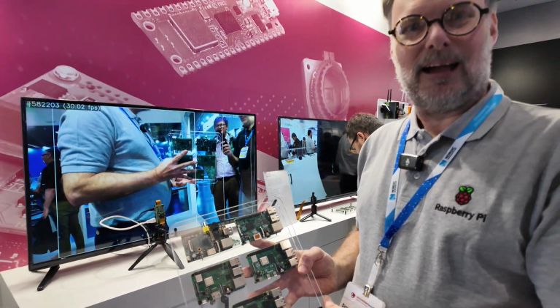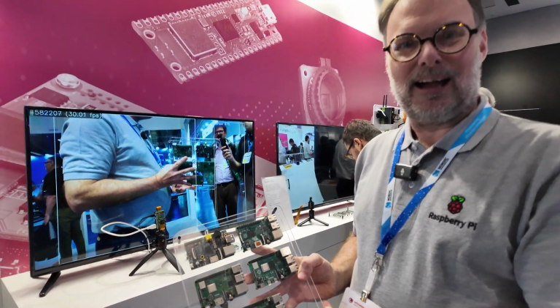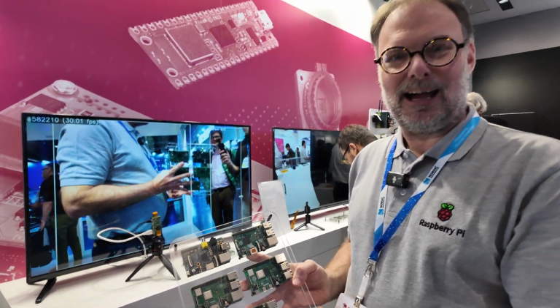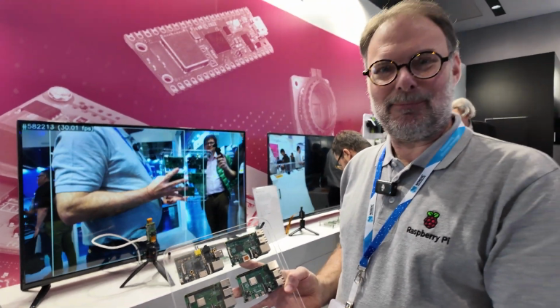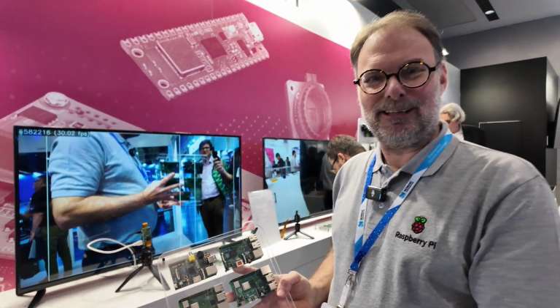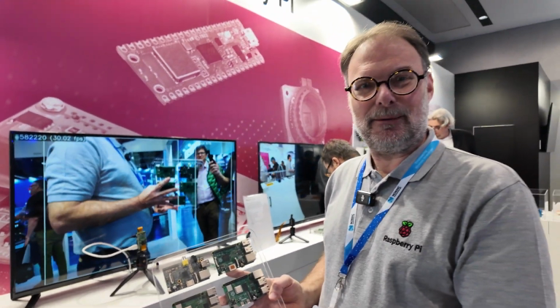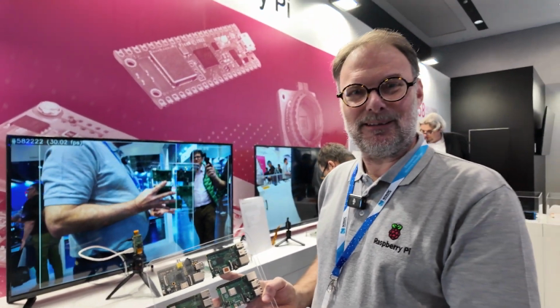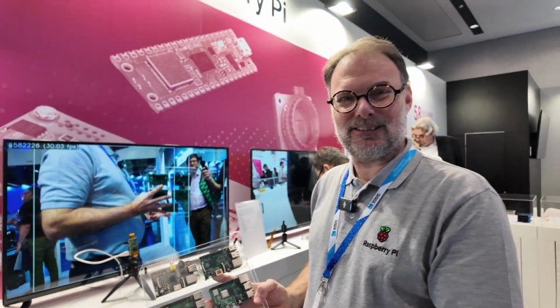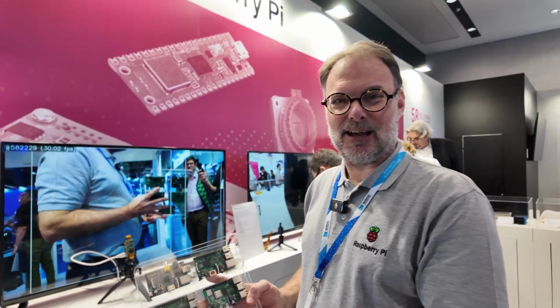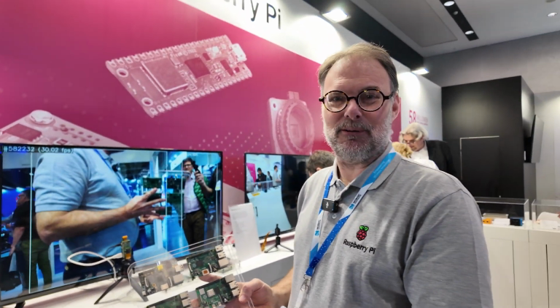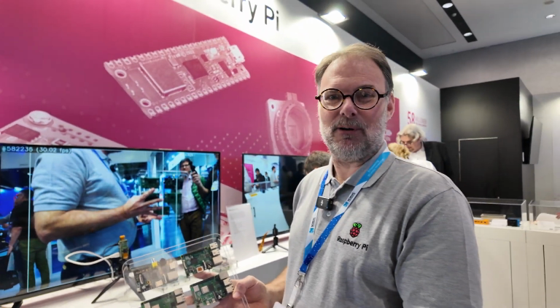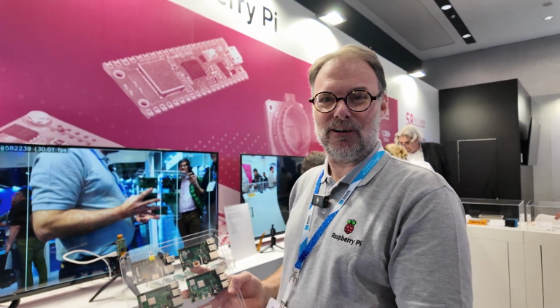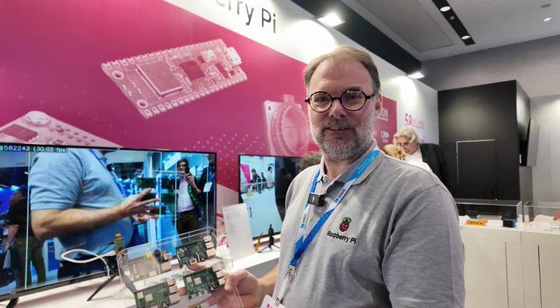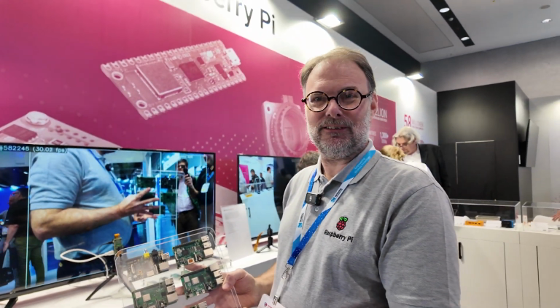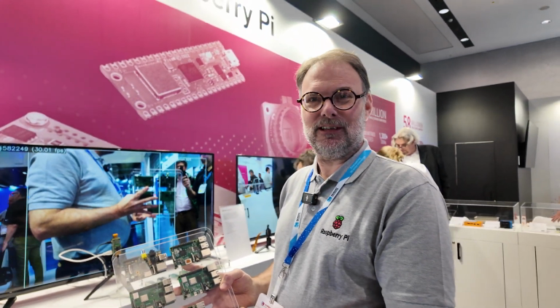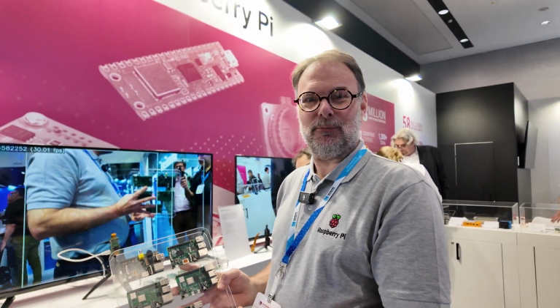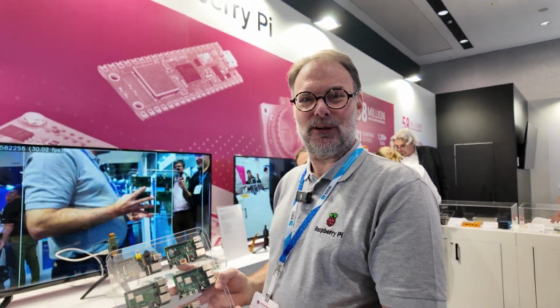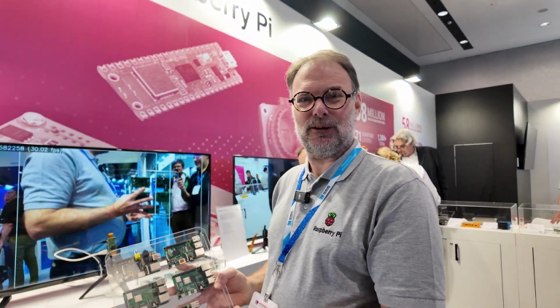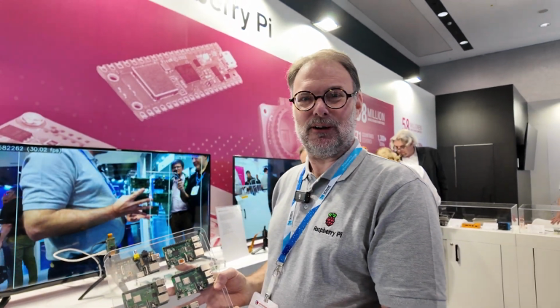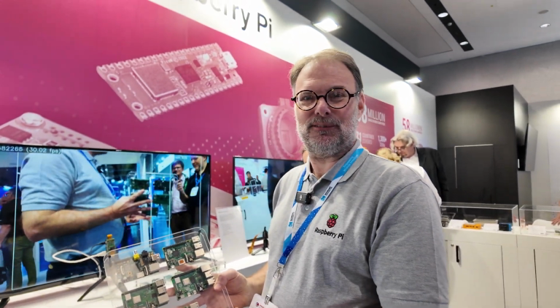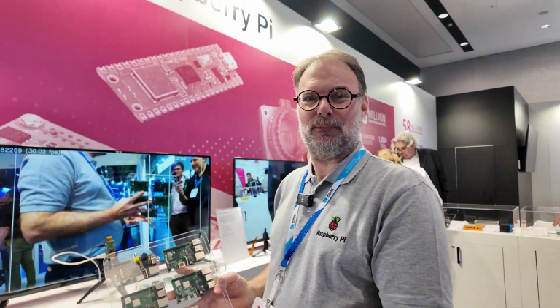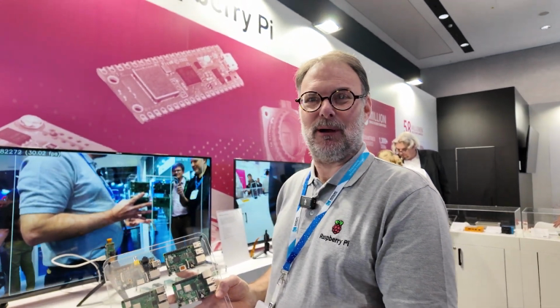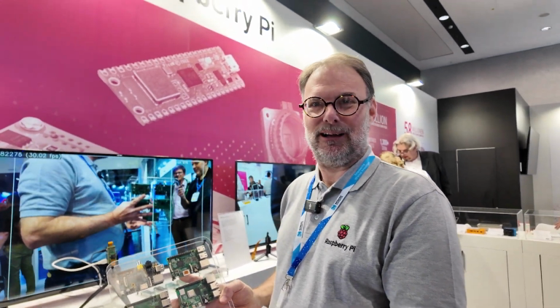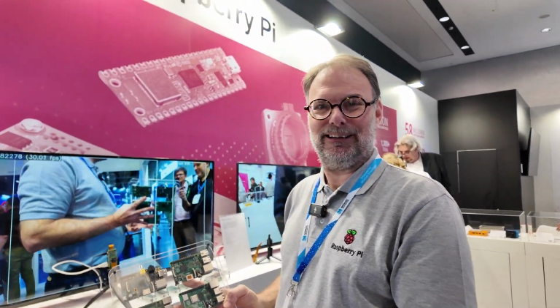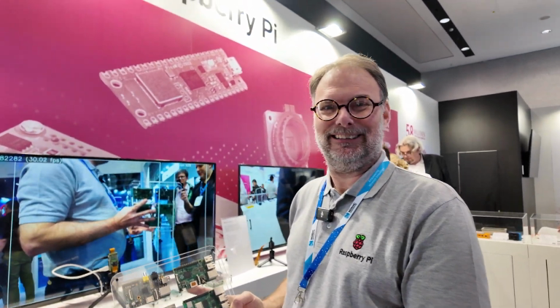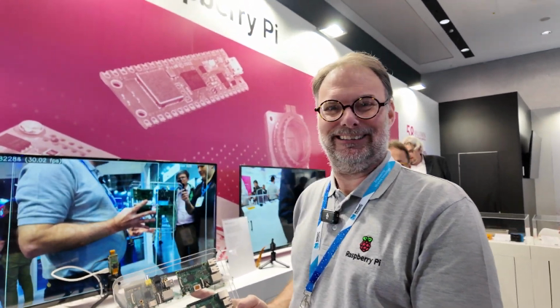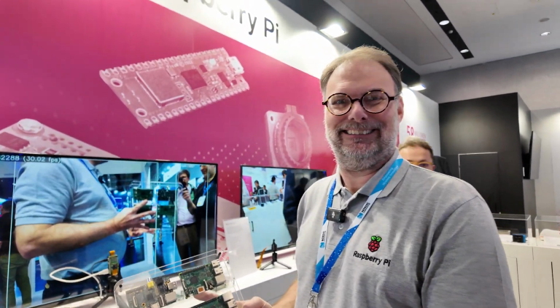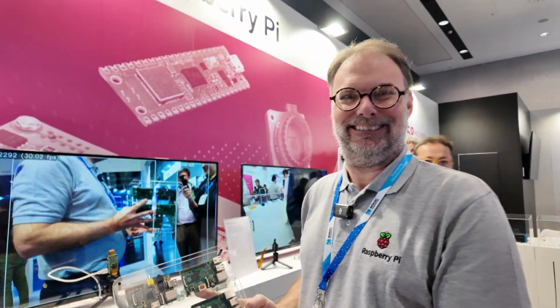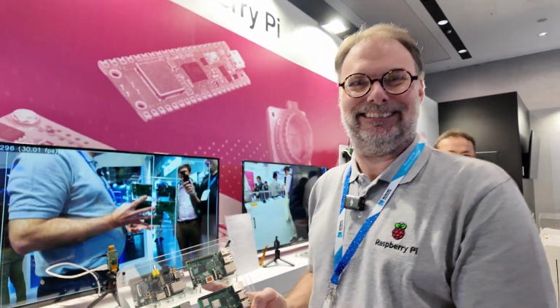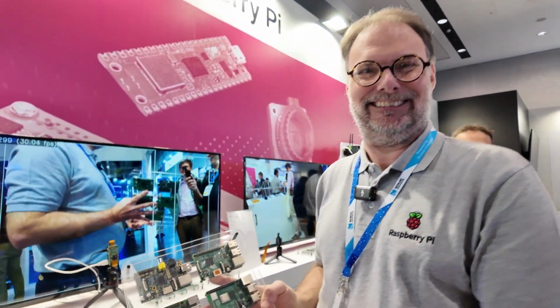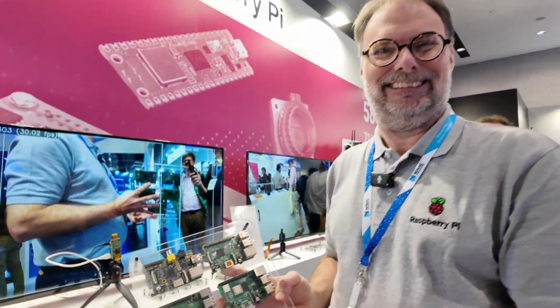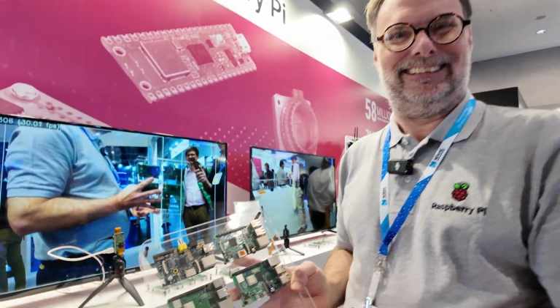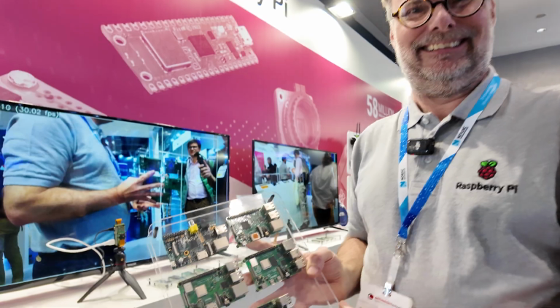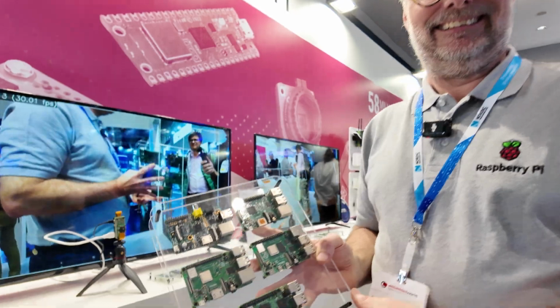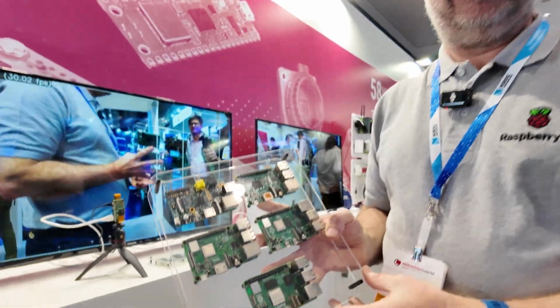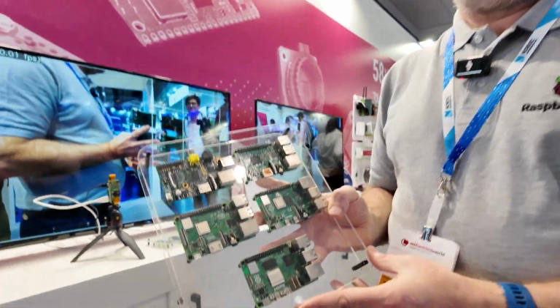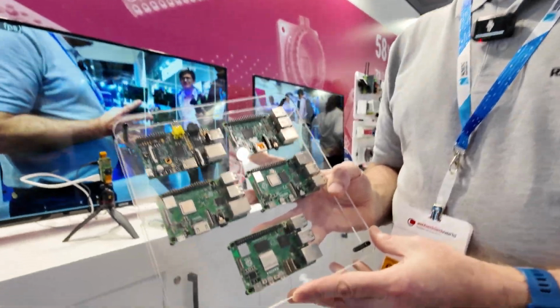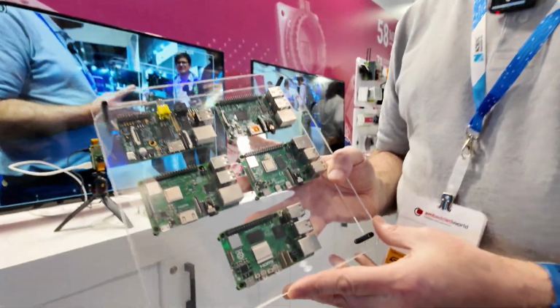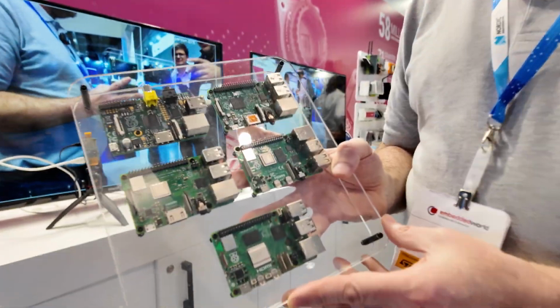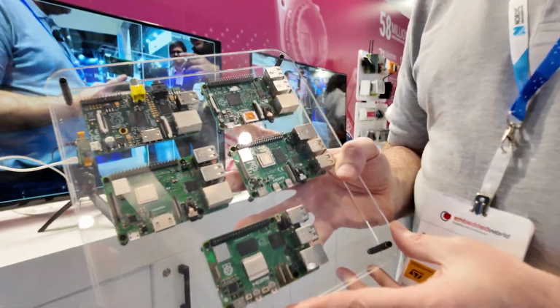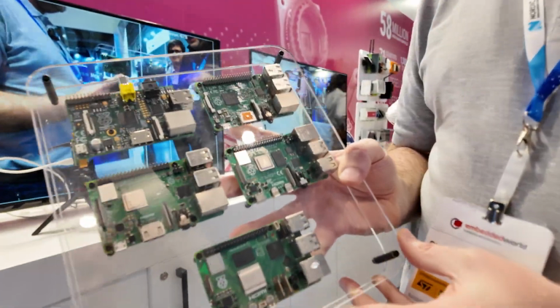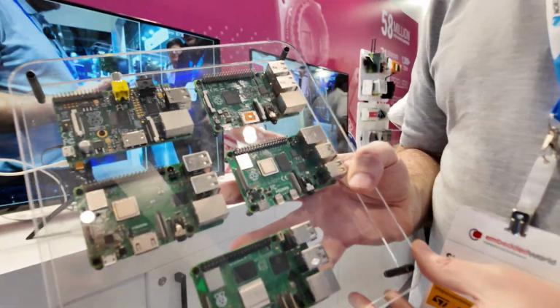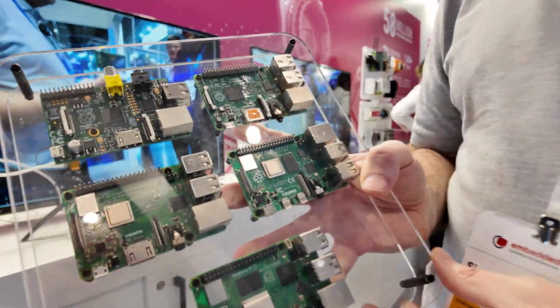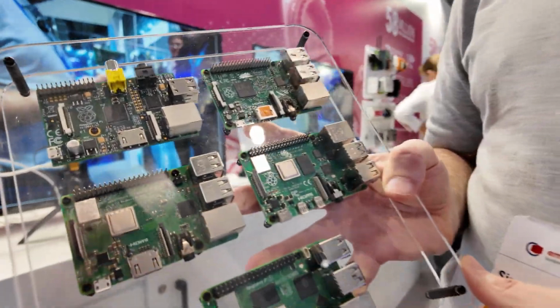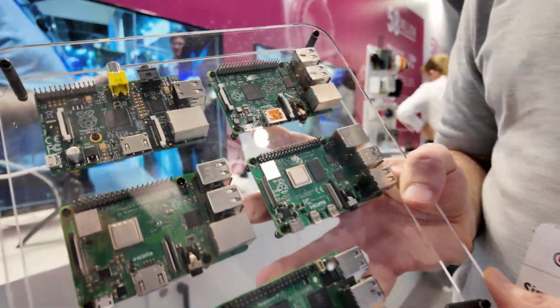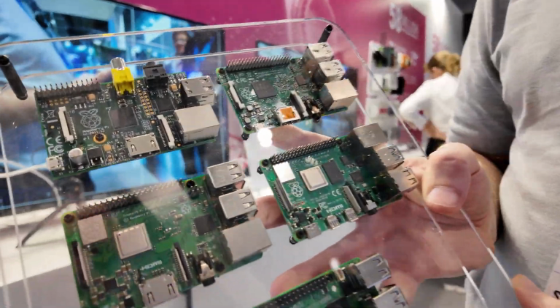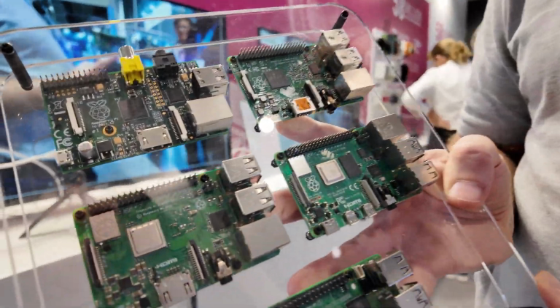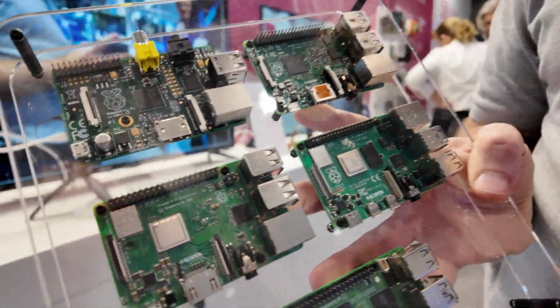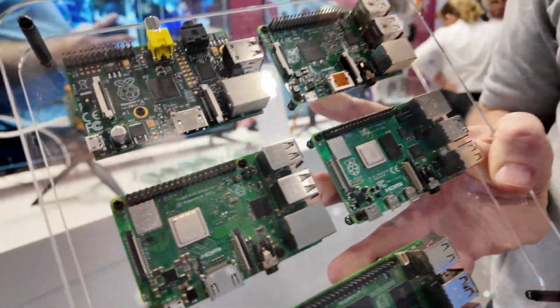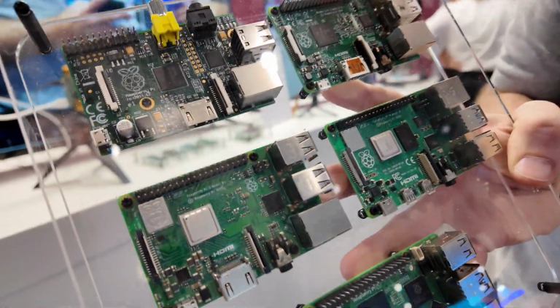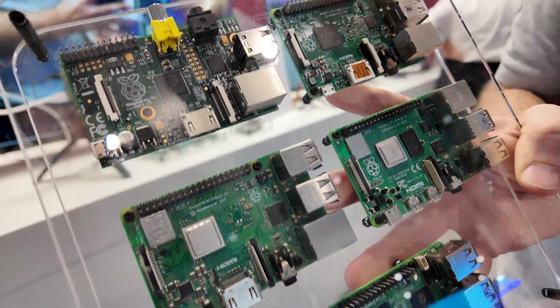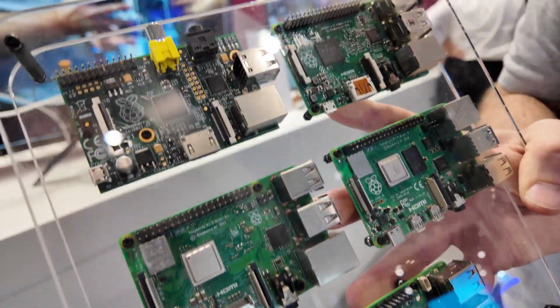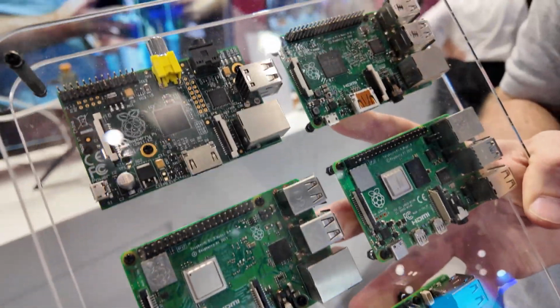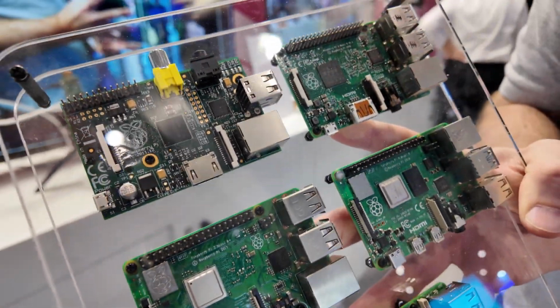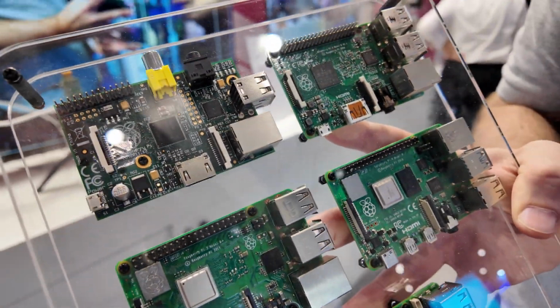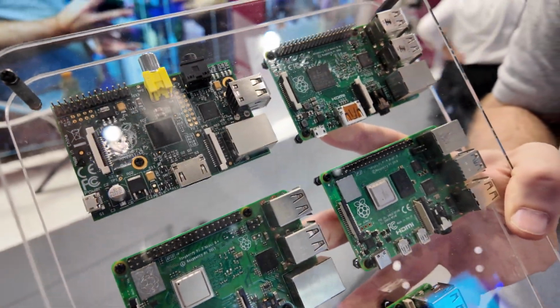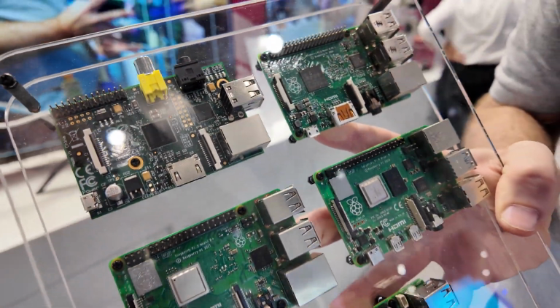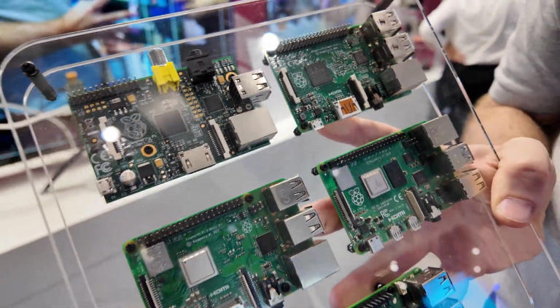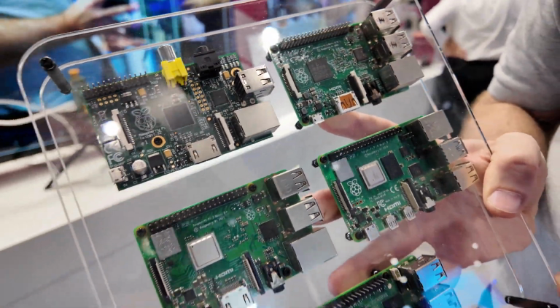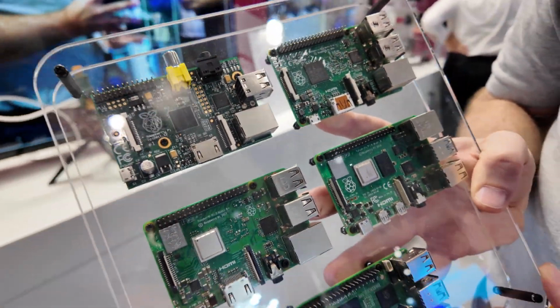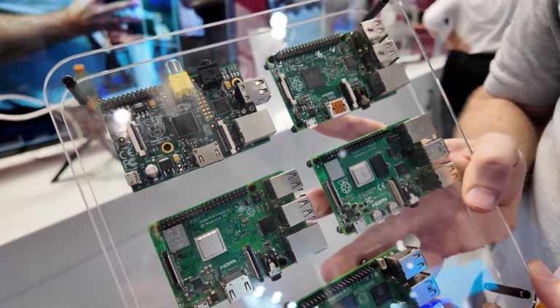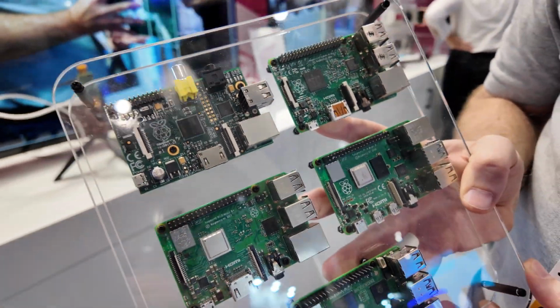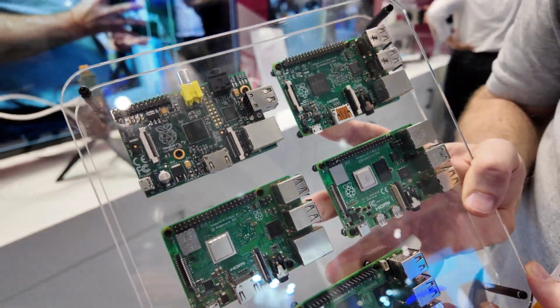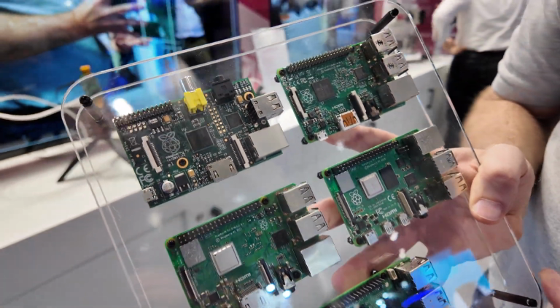Hi, my name is Simon Martin. I work at Raspberry Pi.